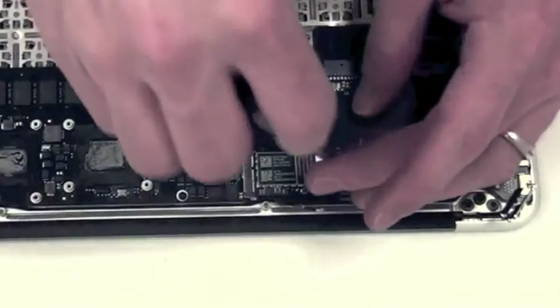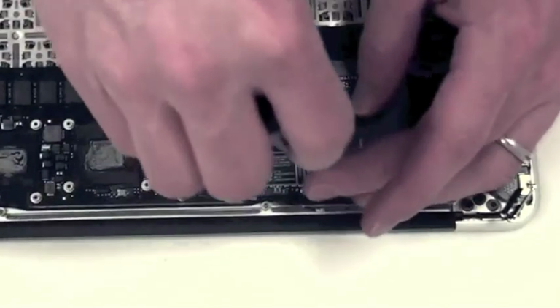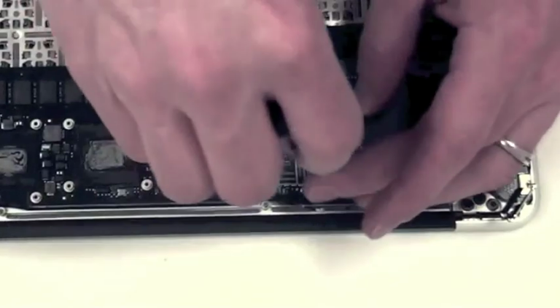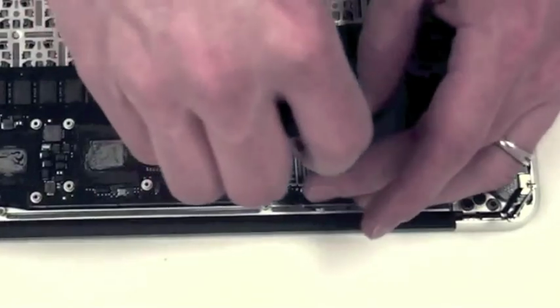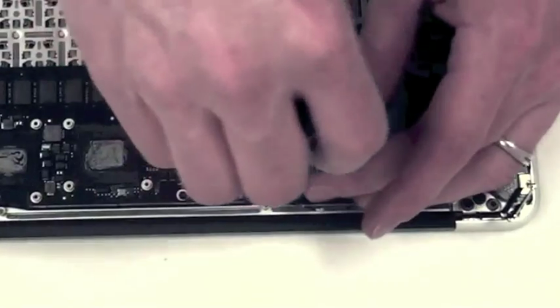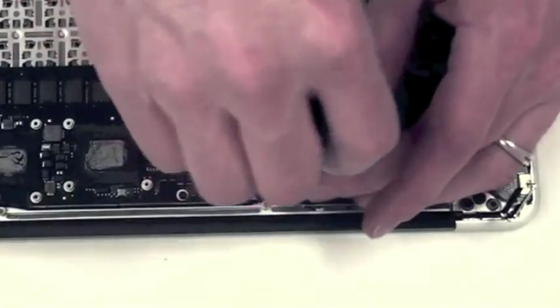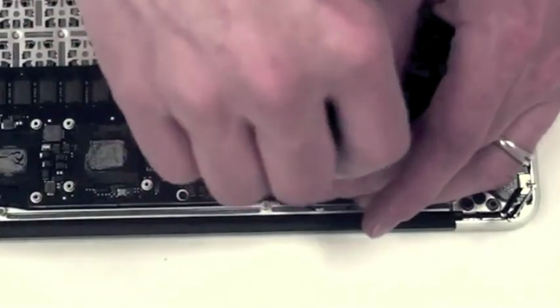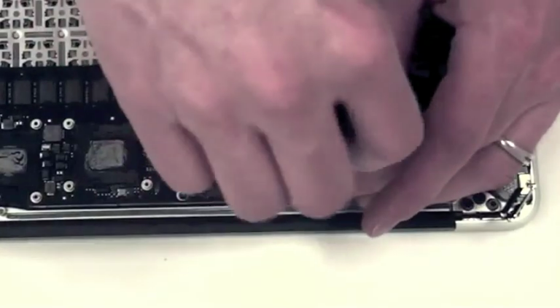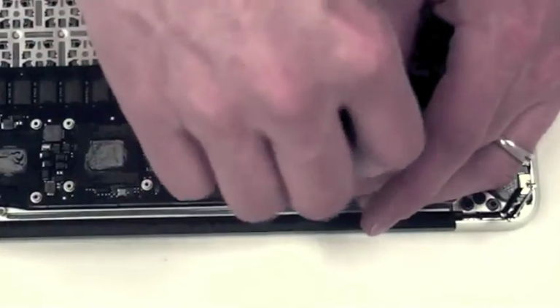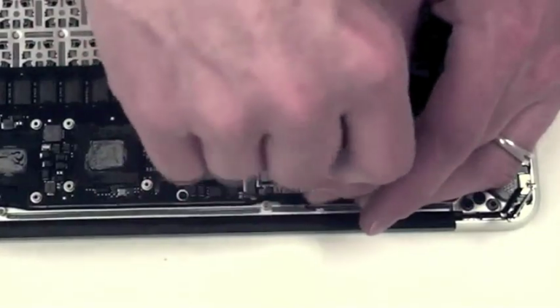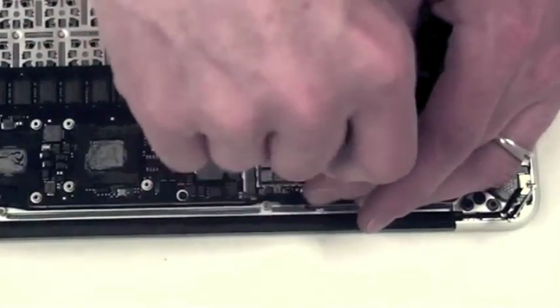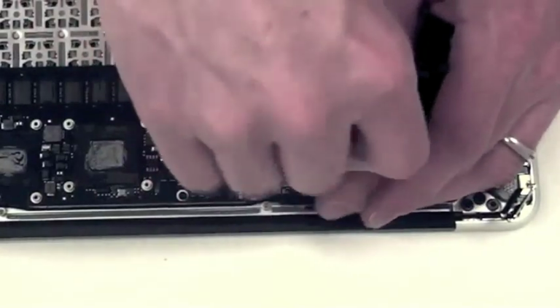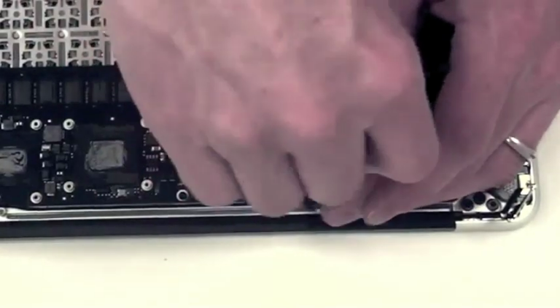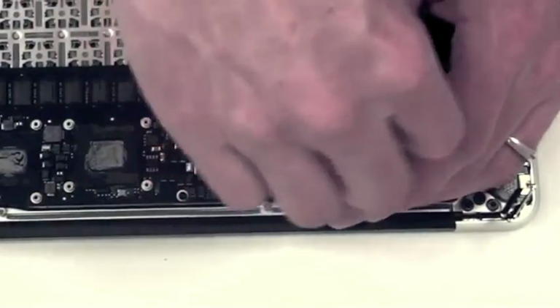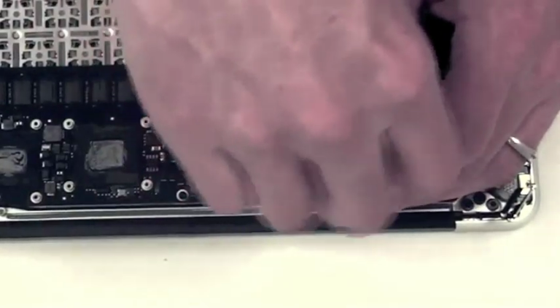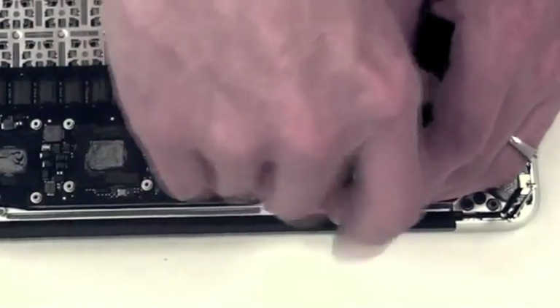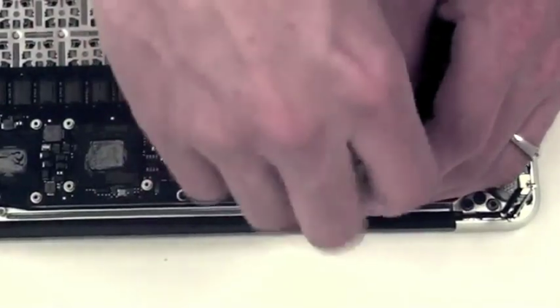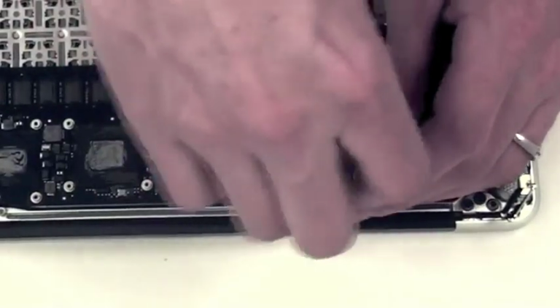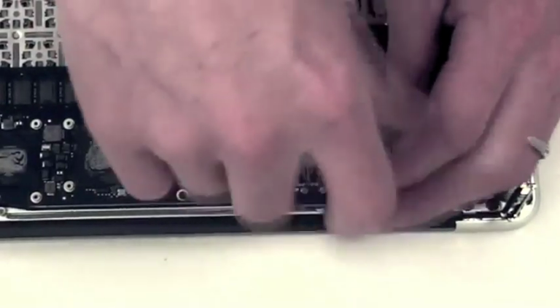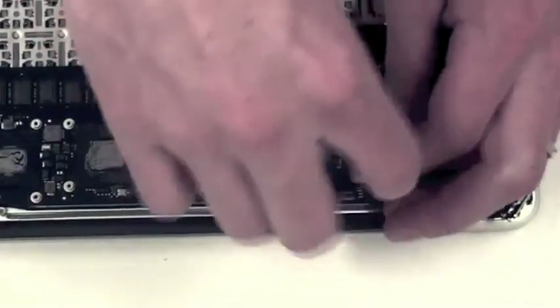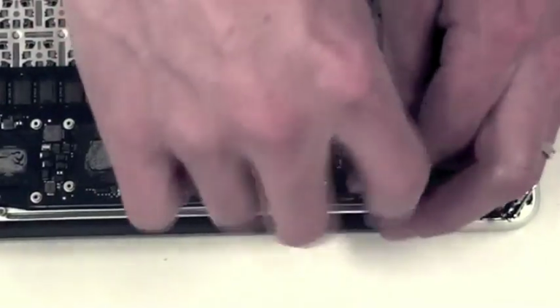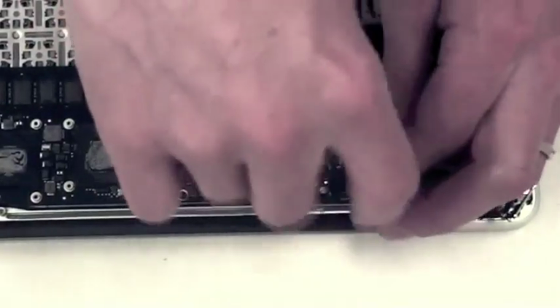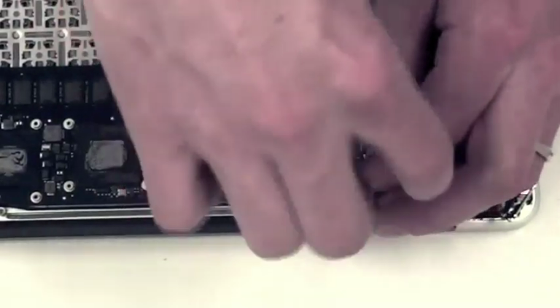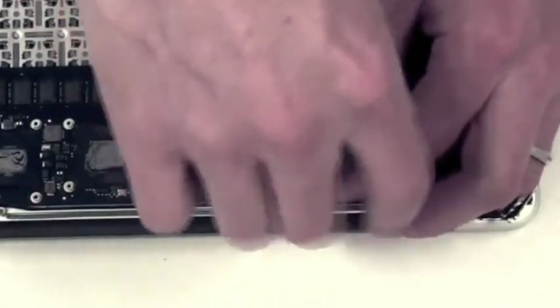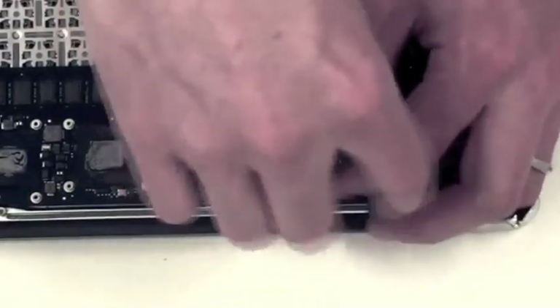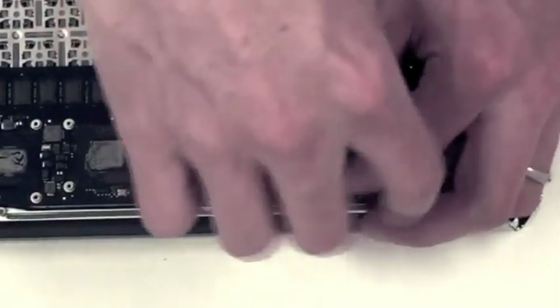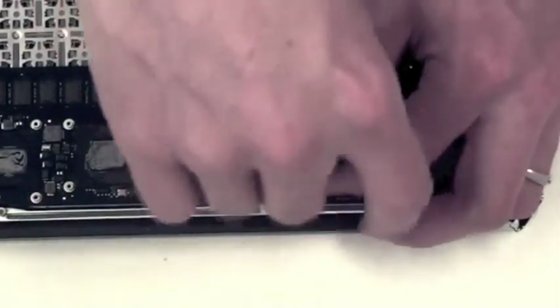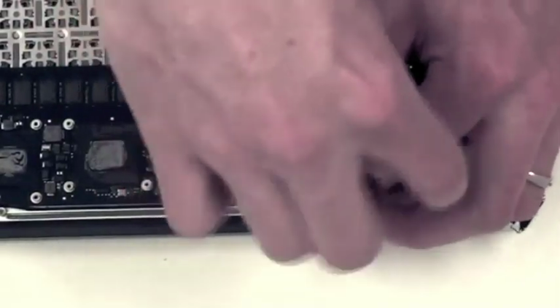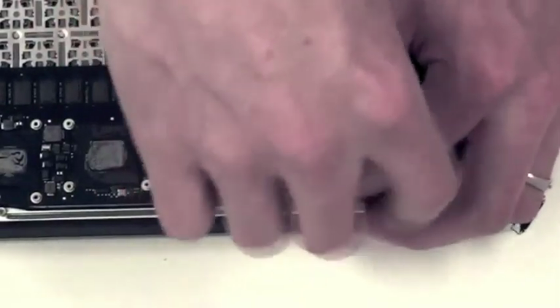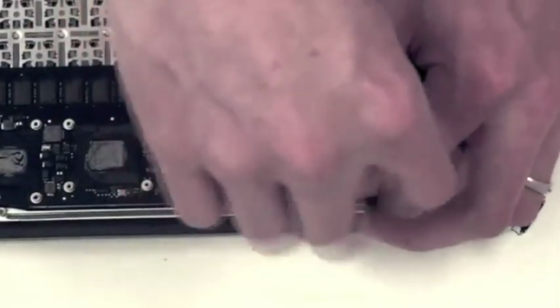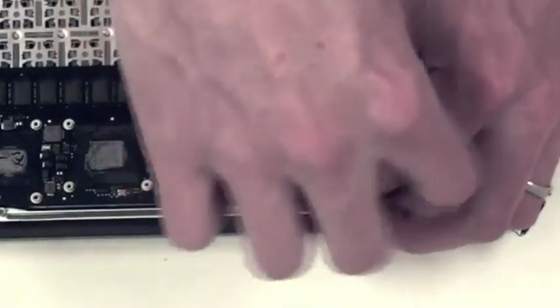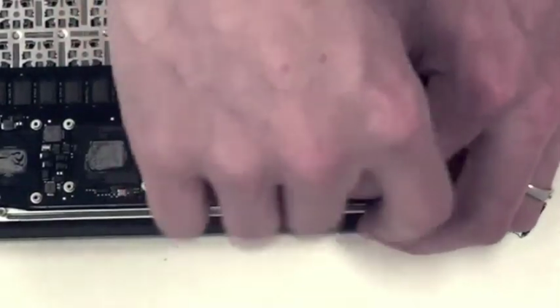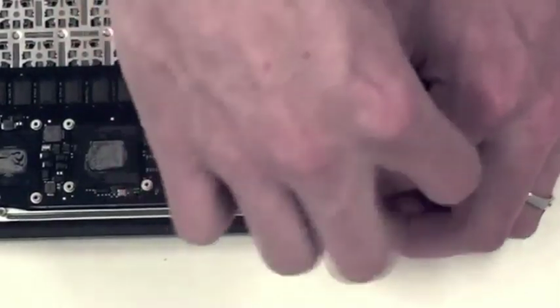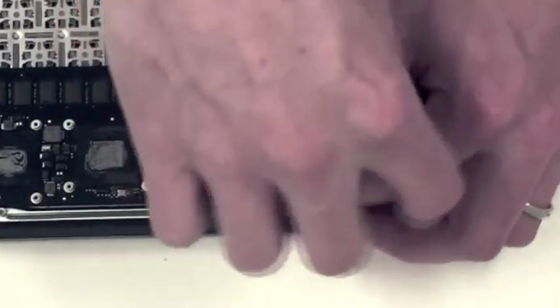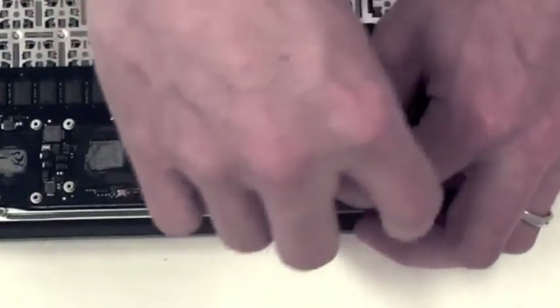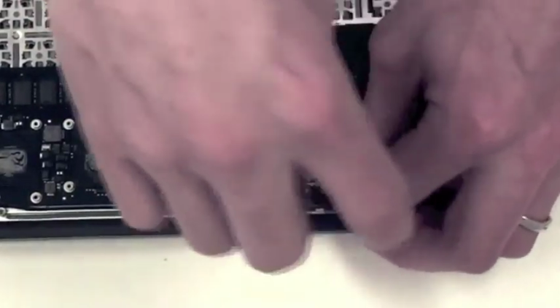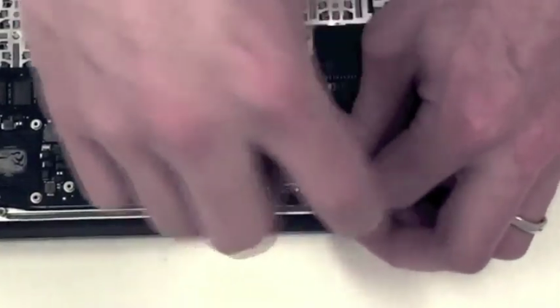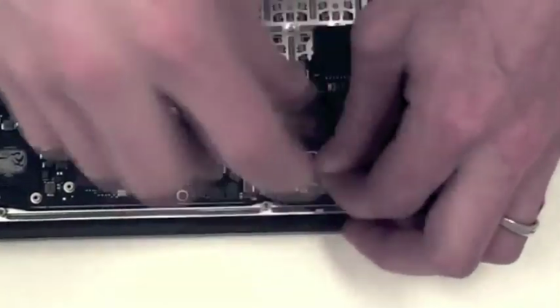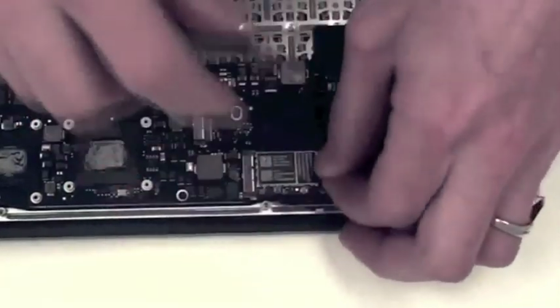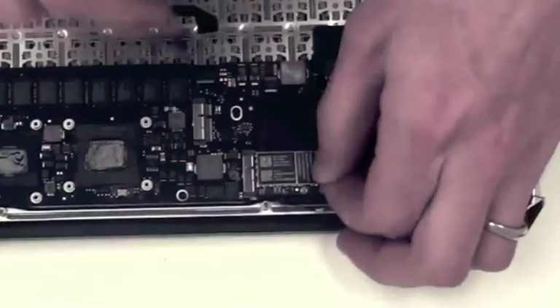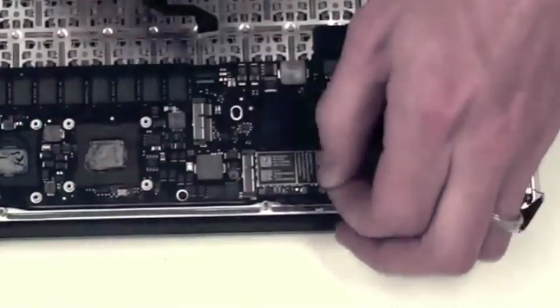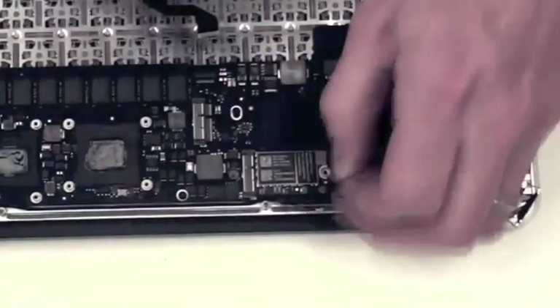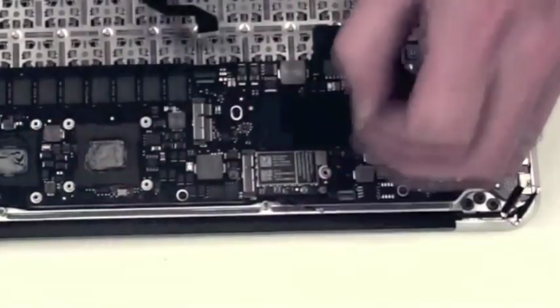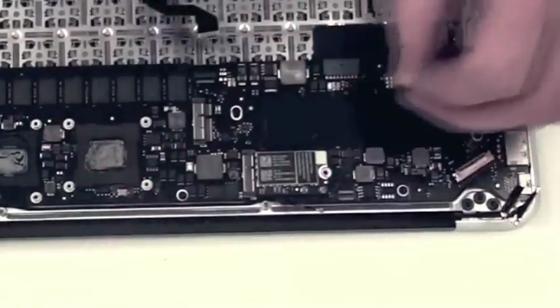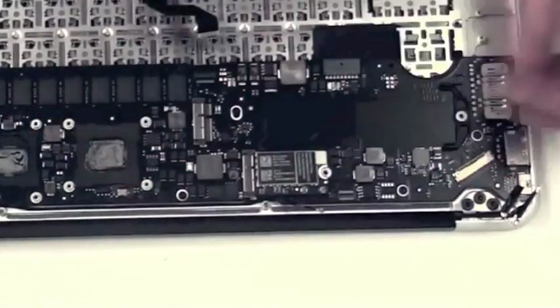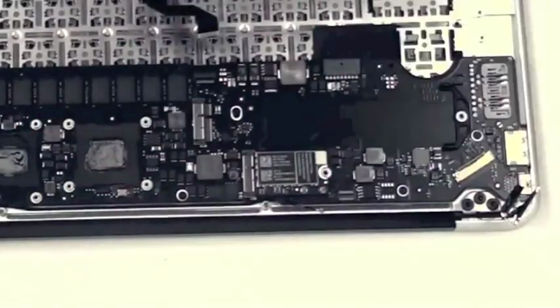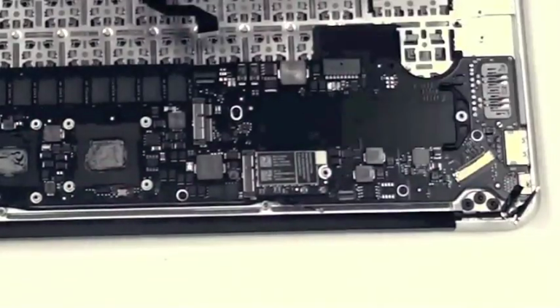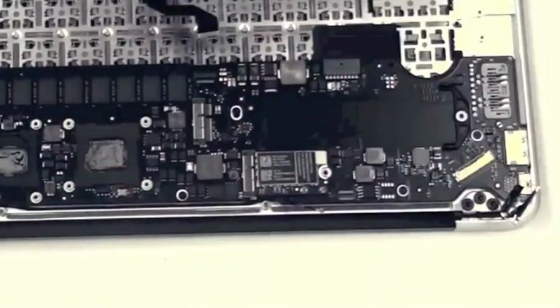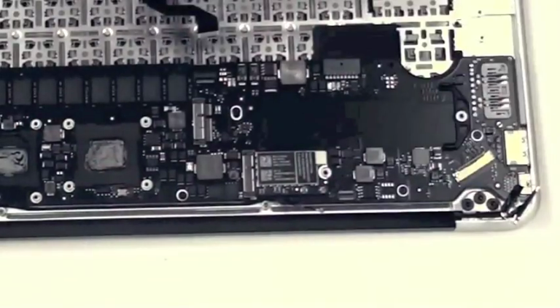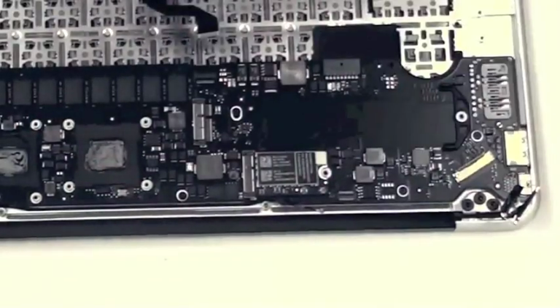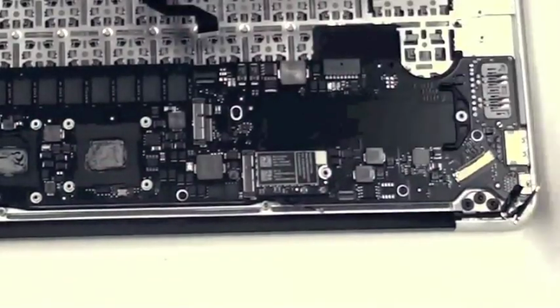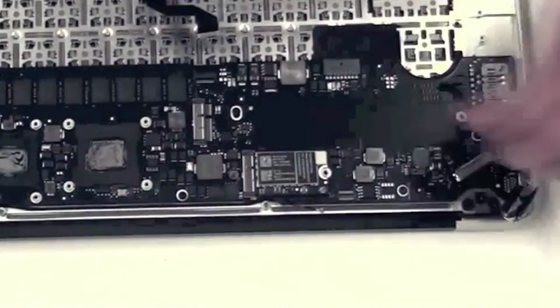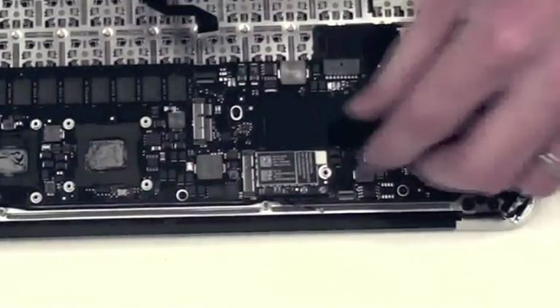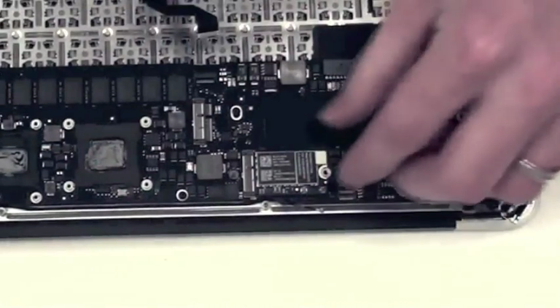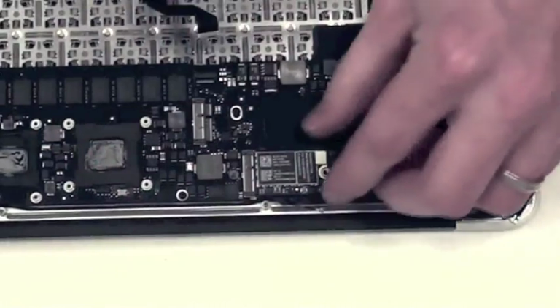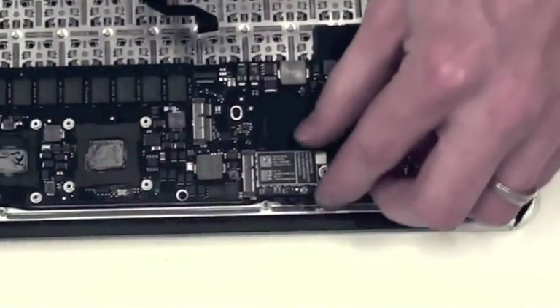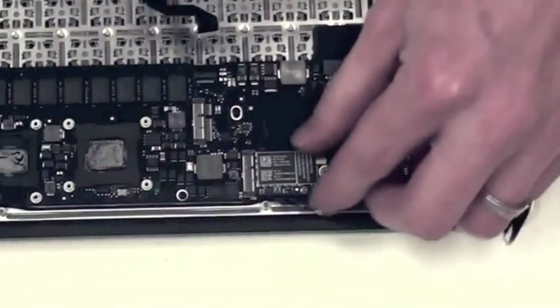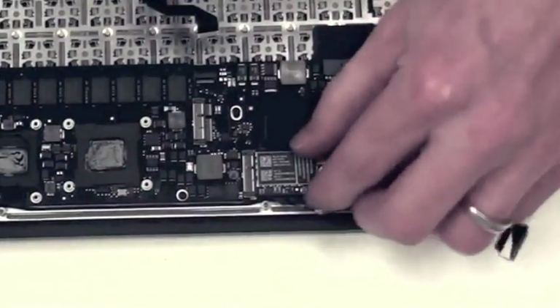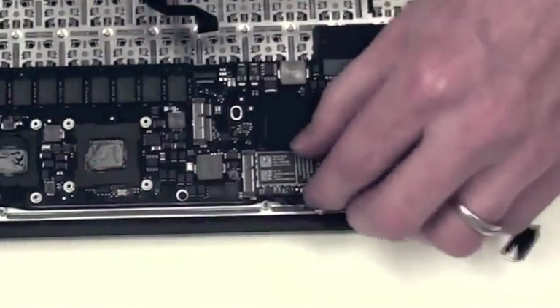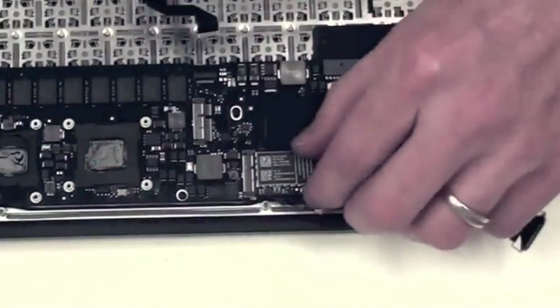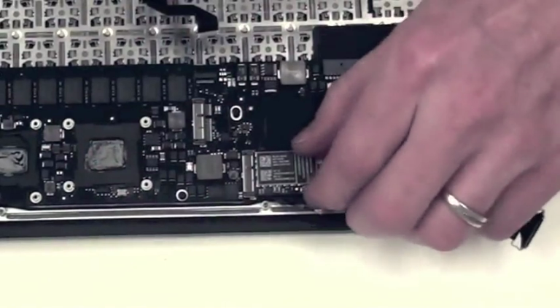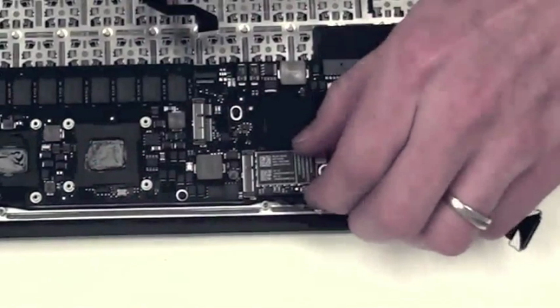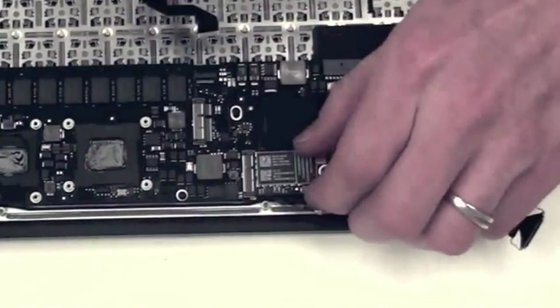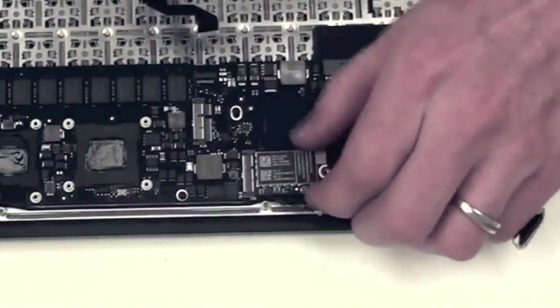Now to remove the airport card, take out the one T5 screw and then gently slide it out of place as well.